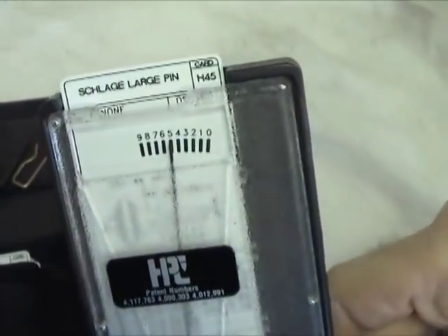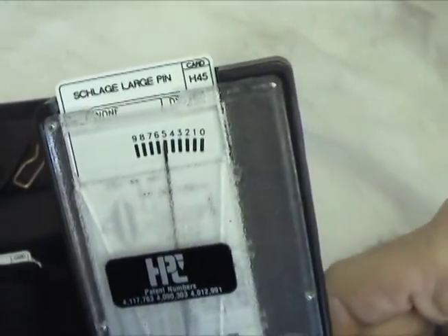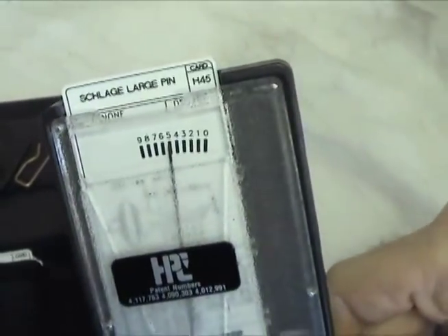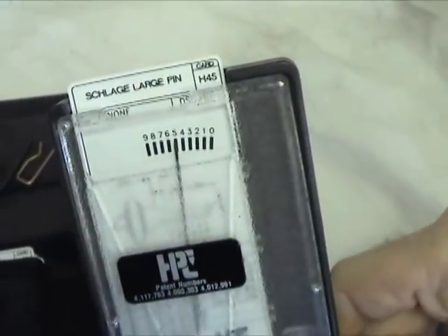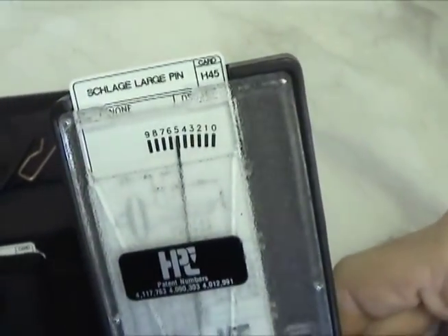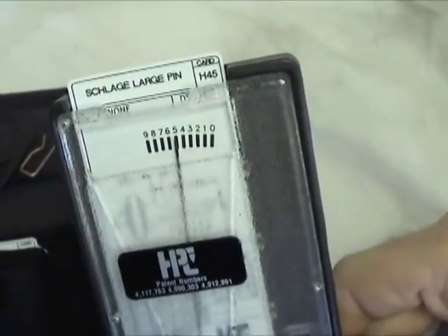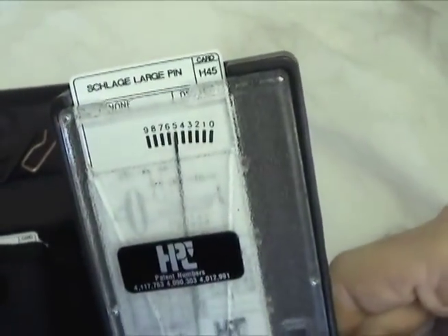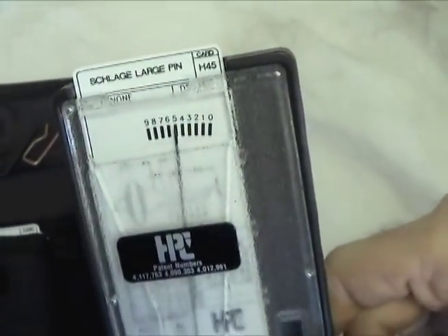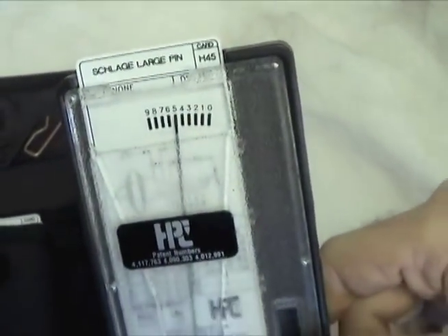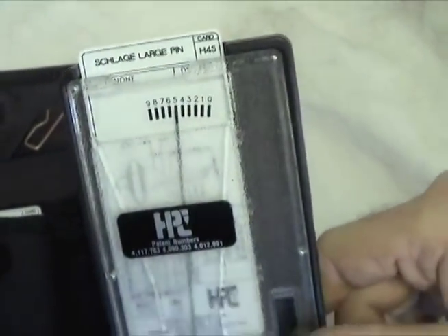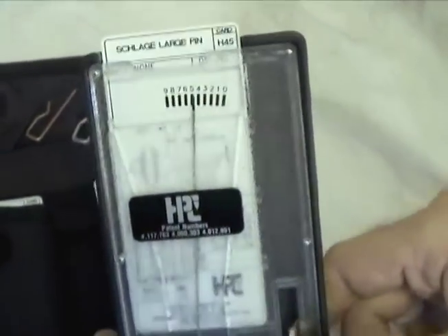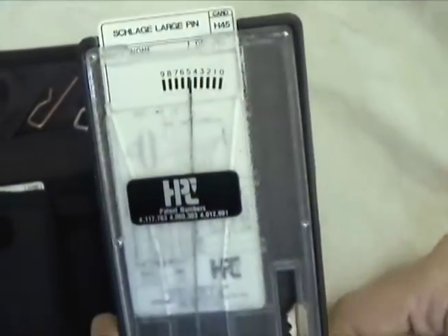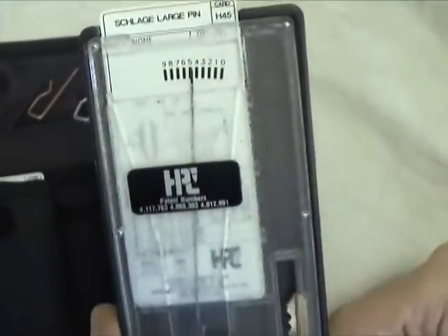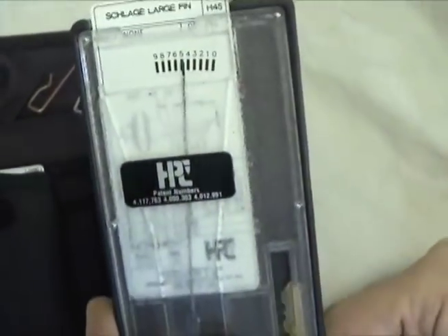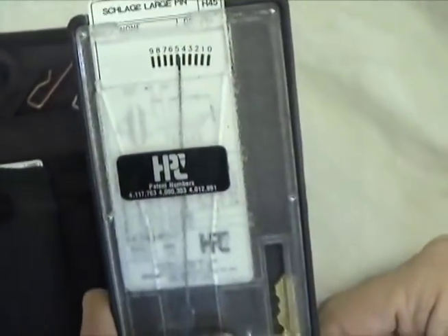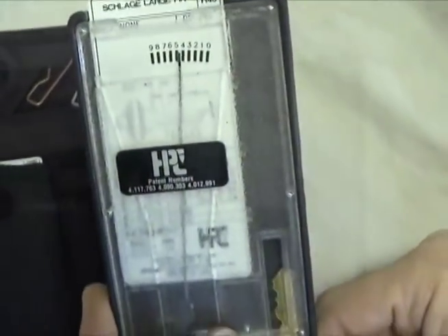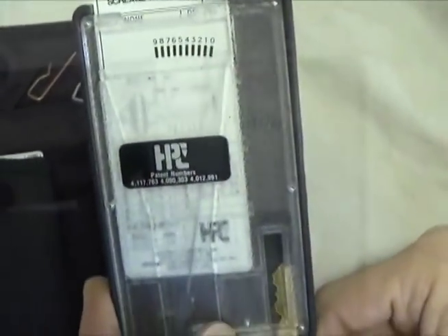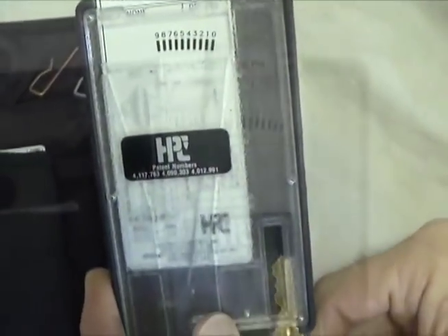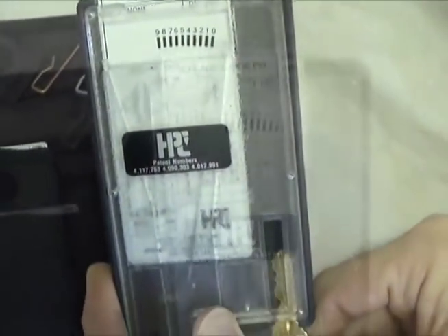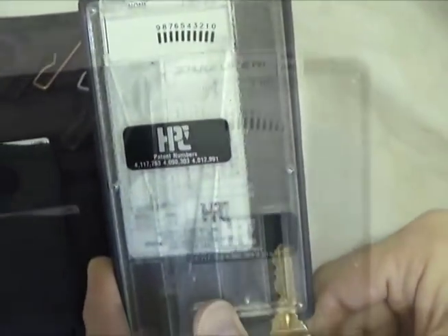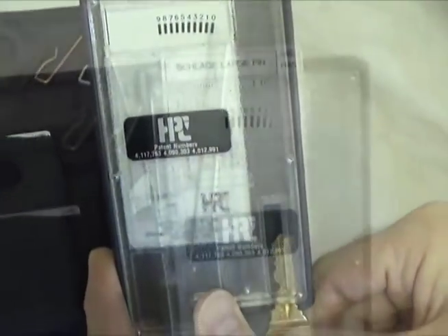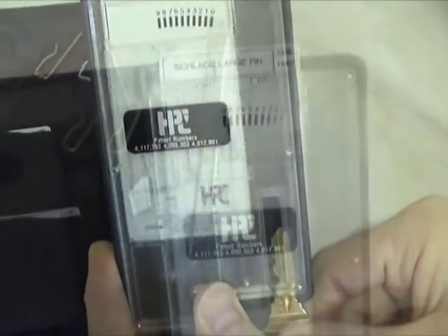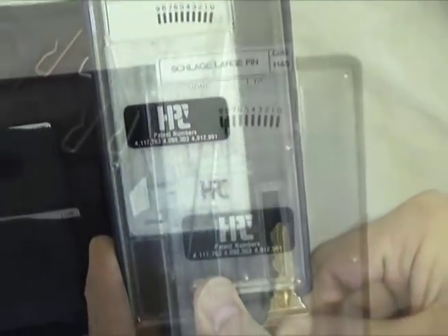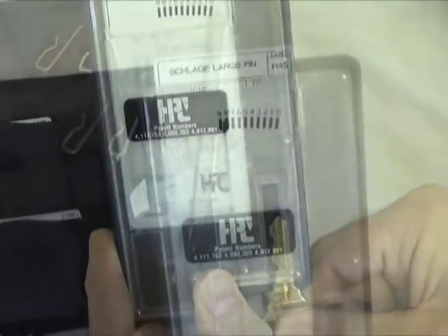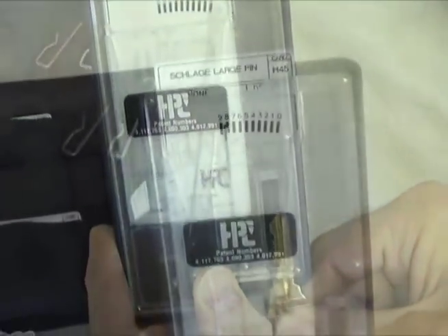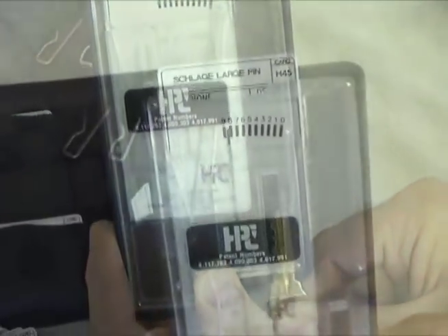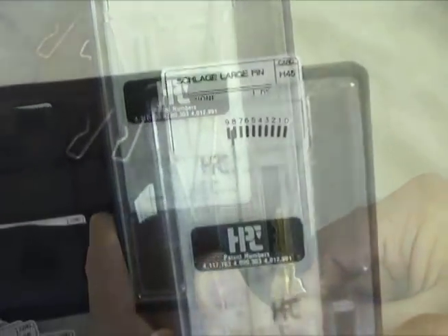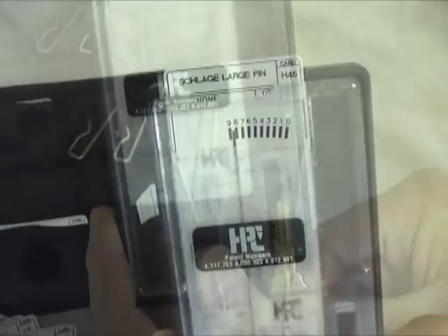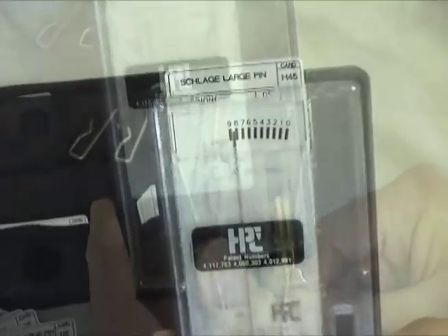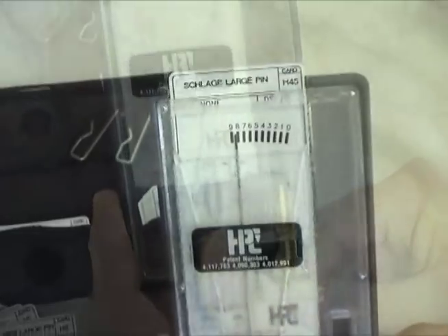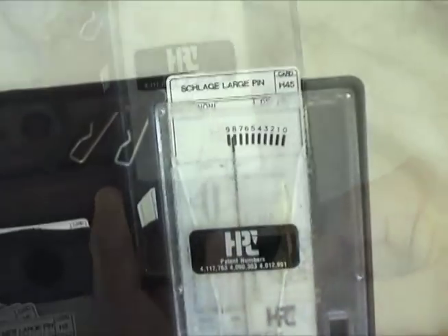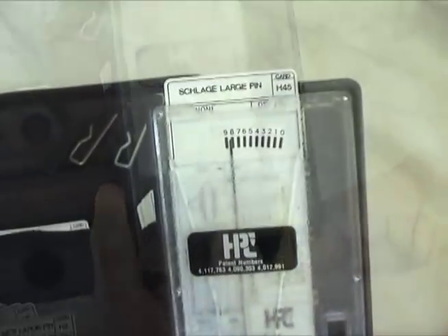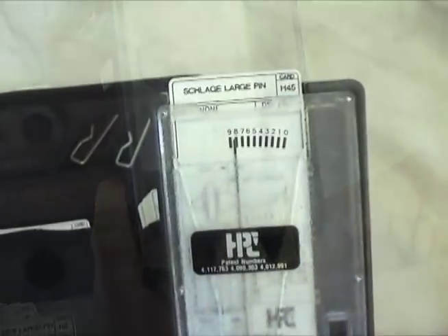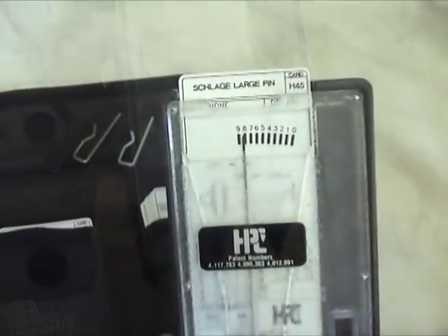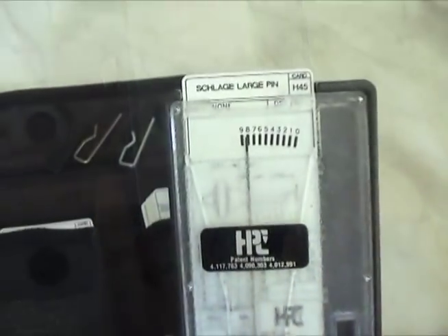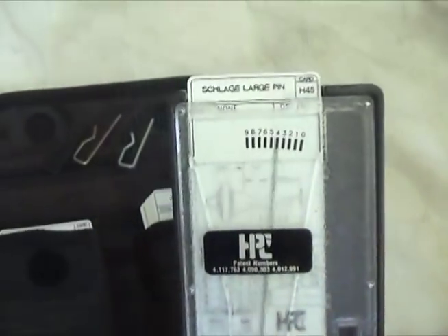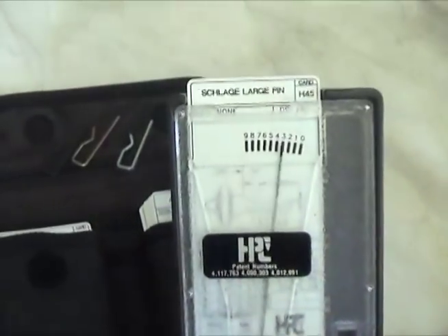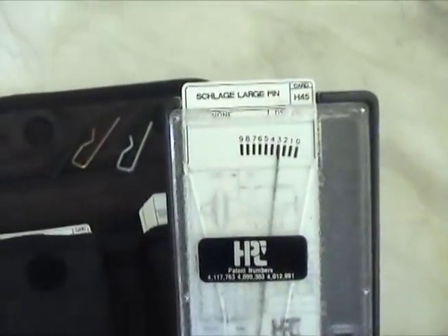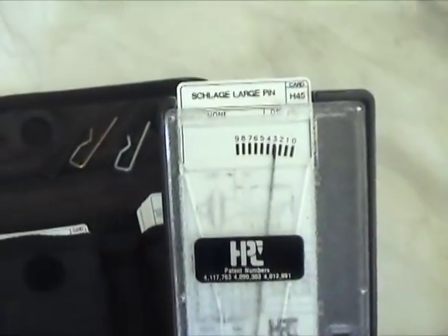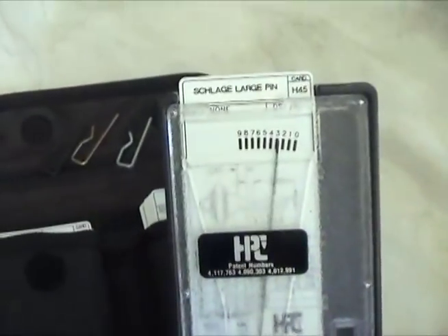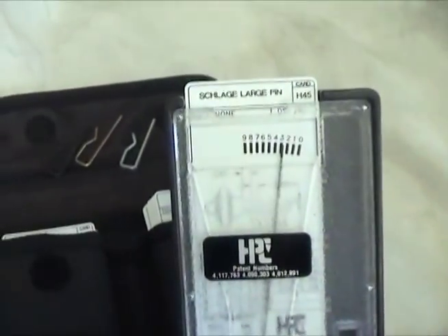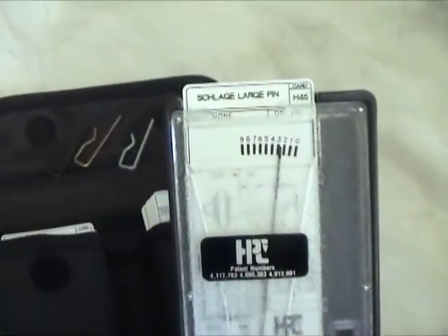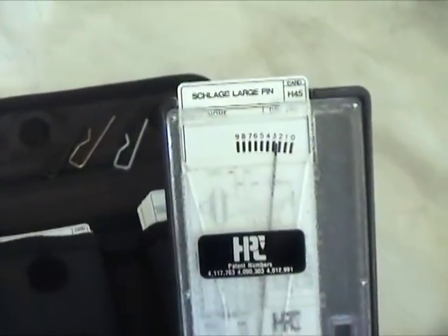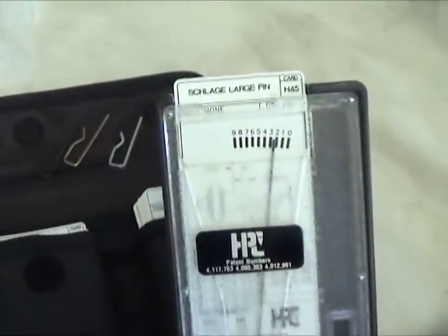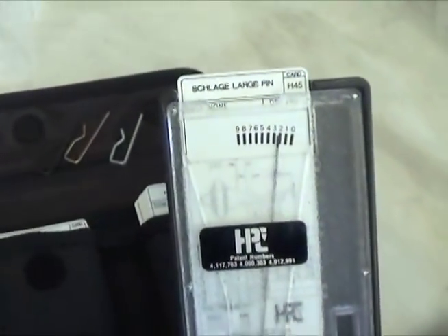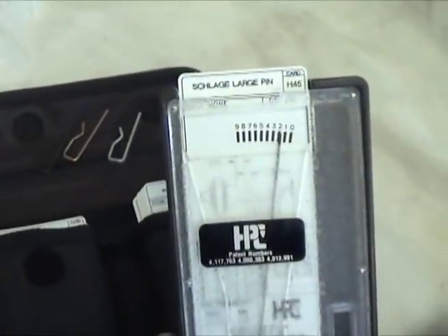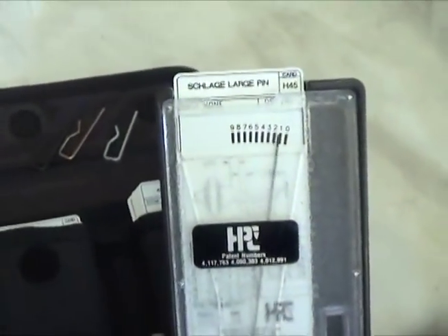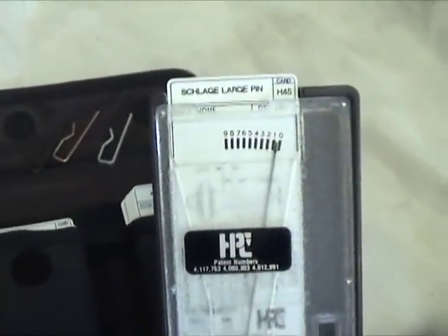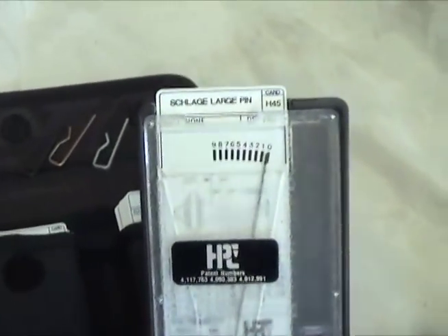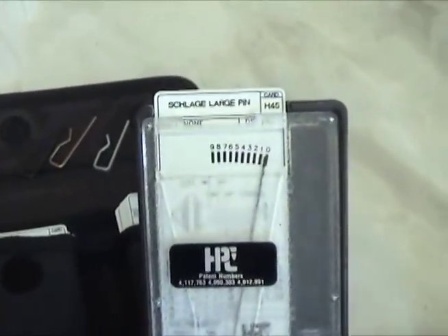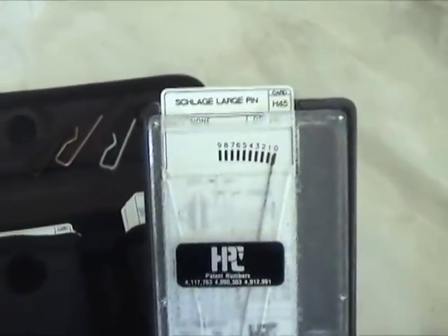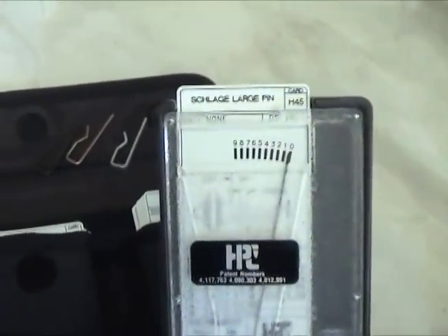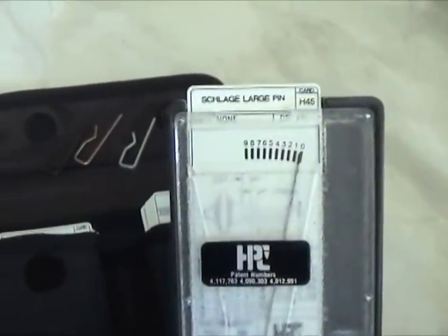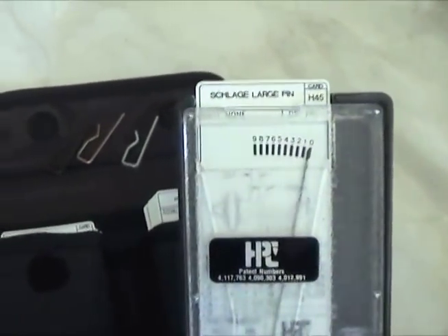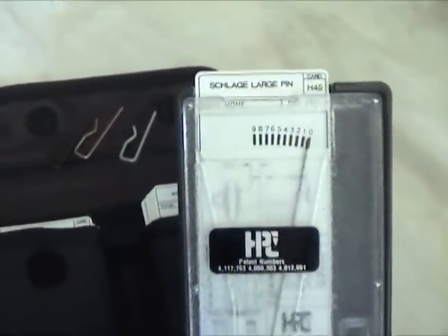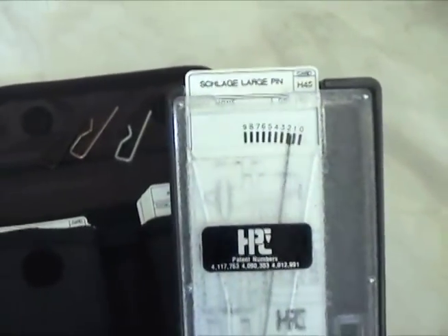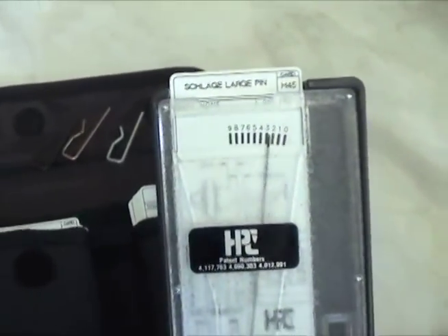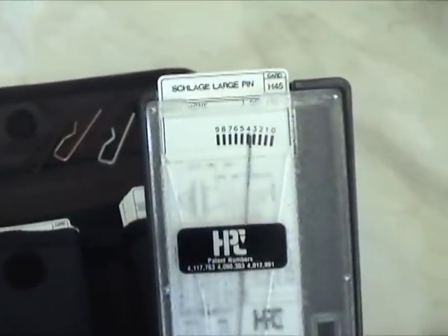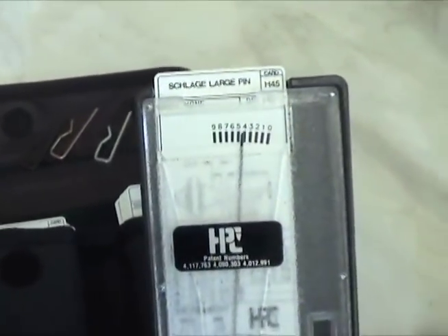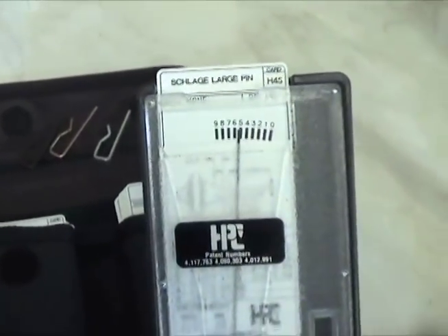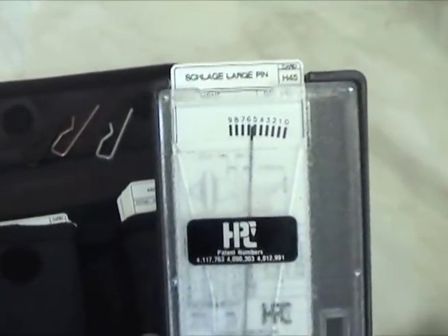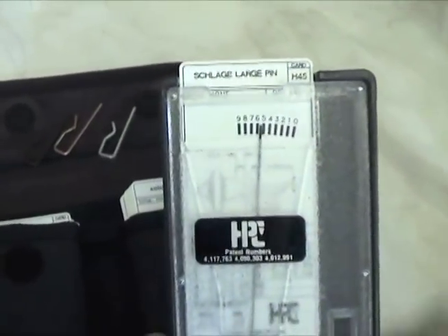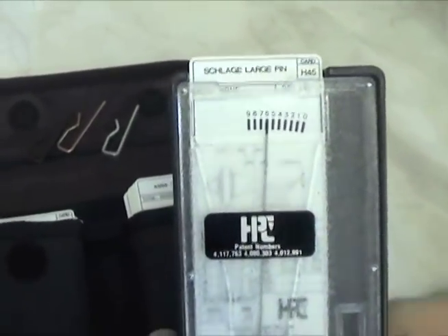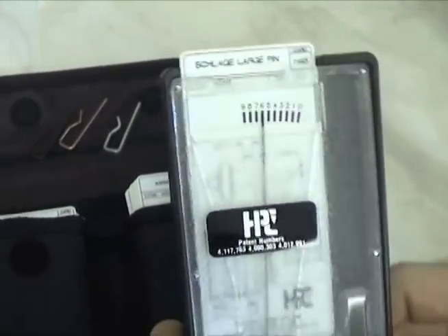Position the key in the next space and read the measurement. Continue until all cuts have been decoded.